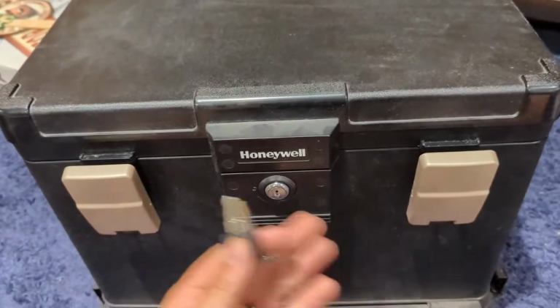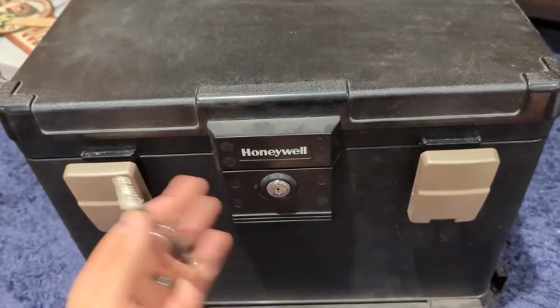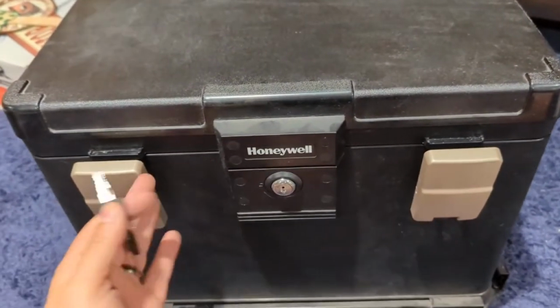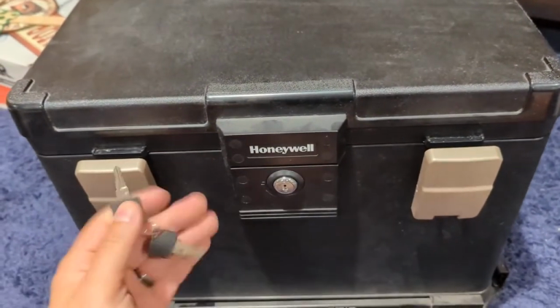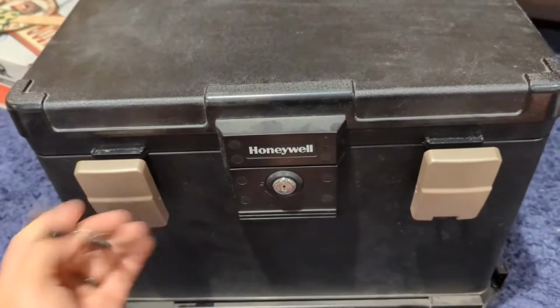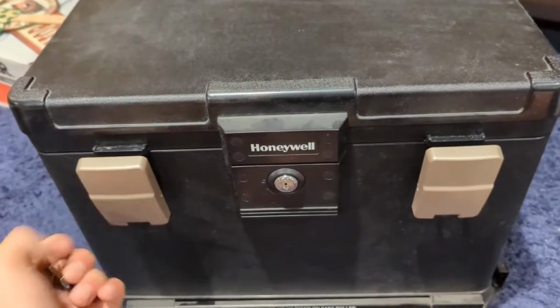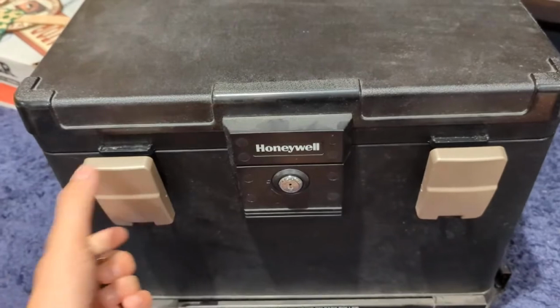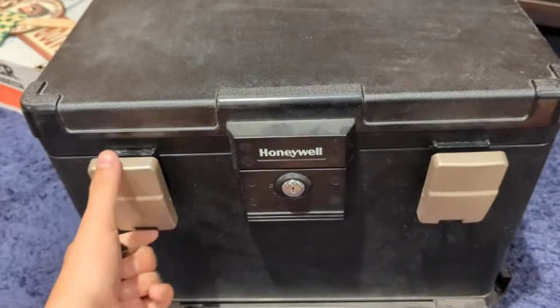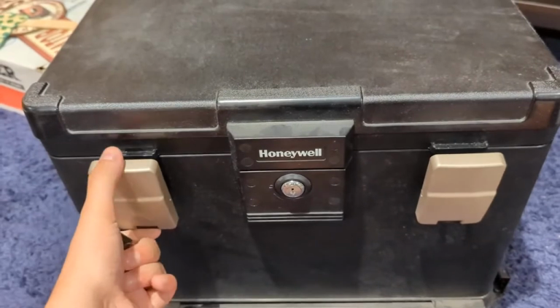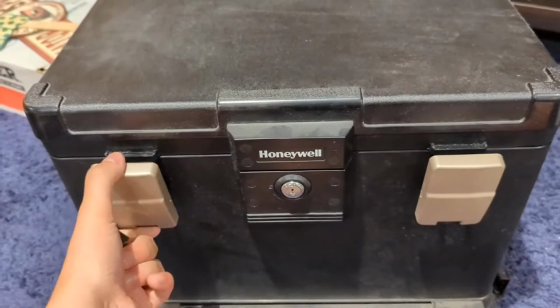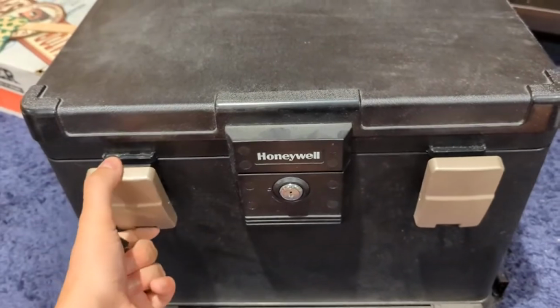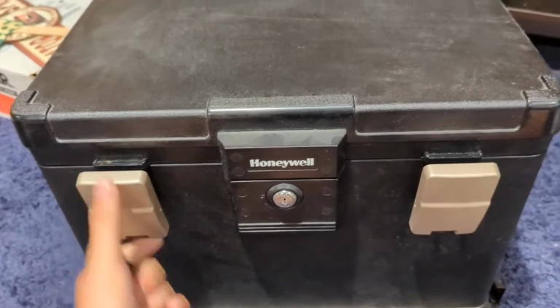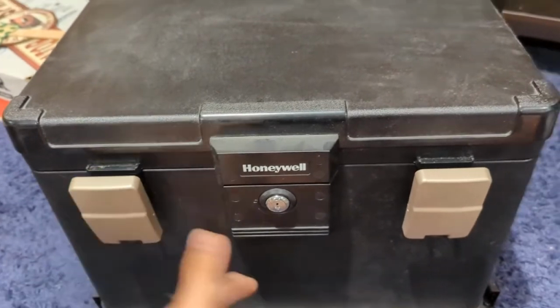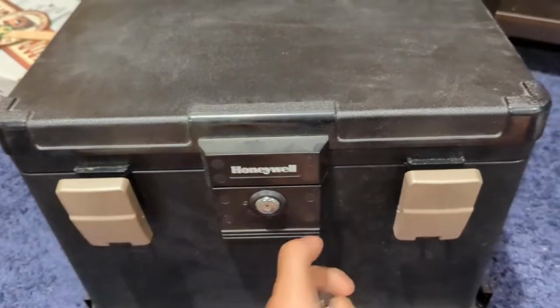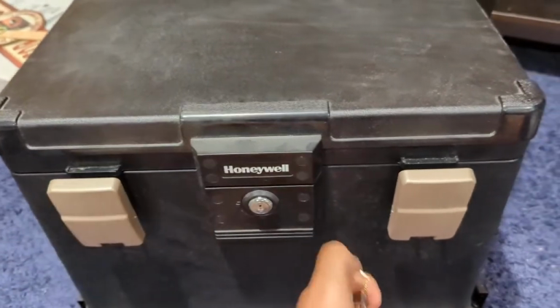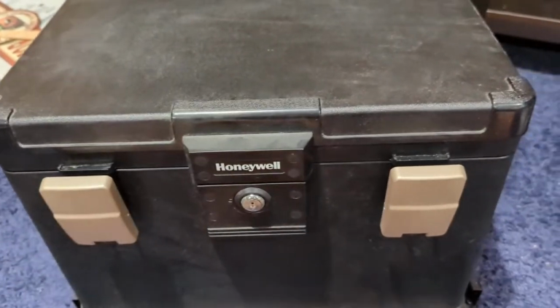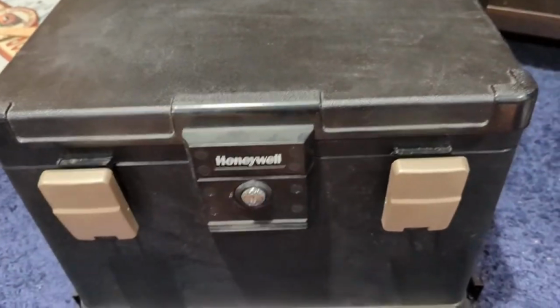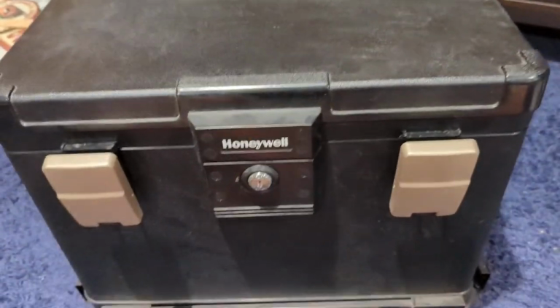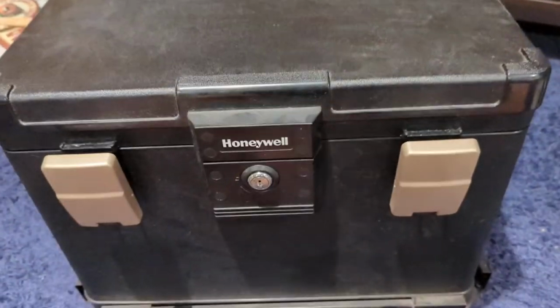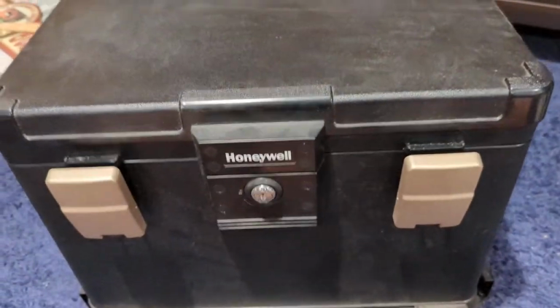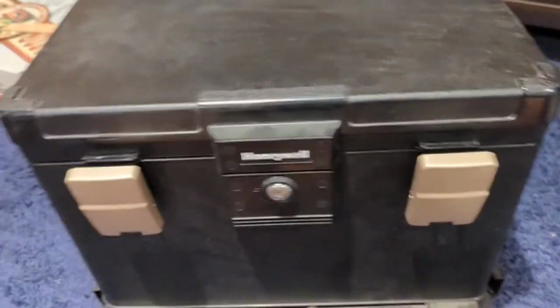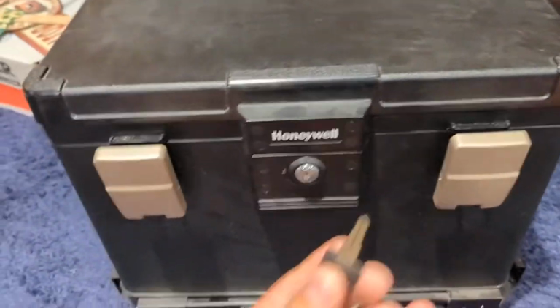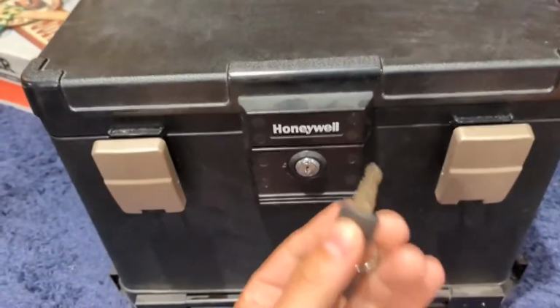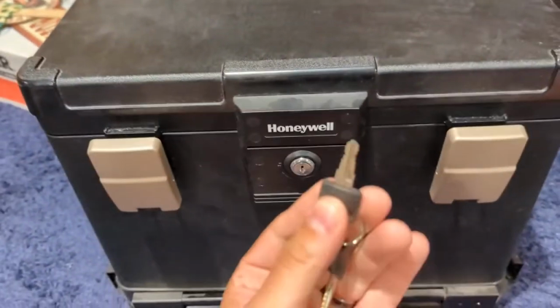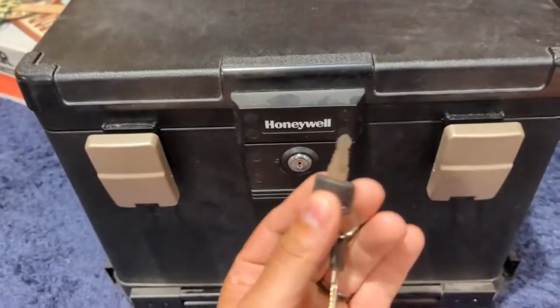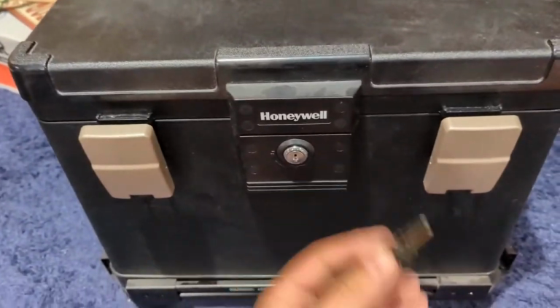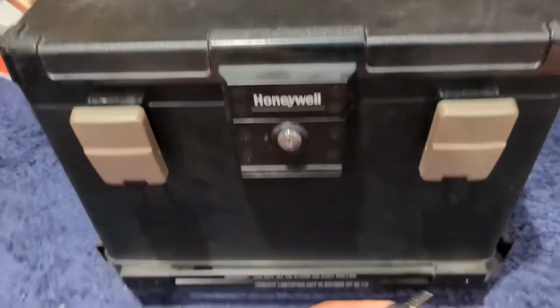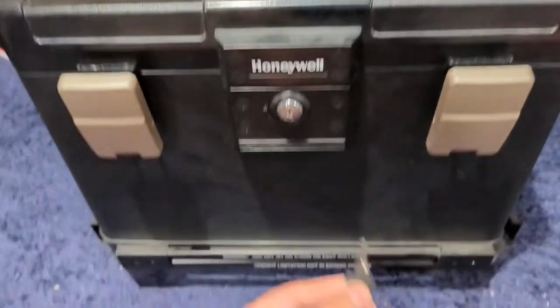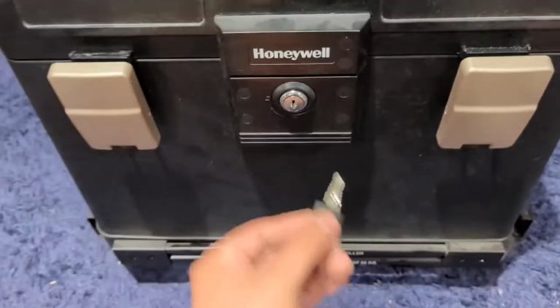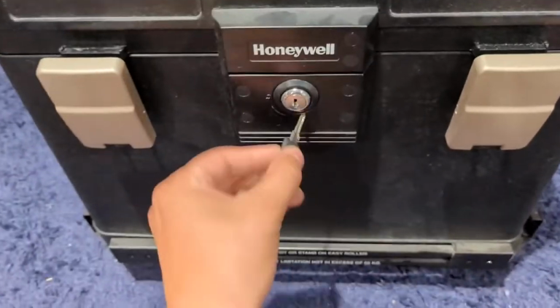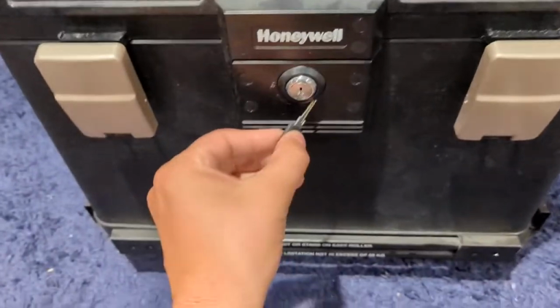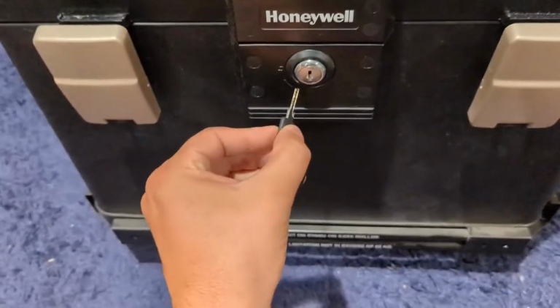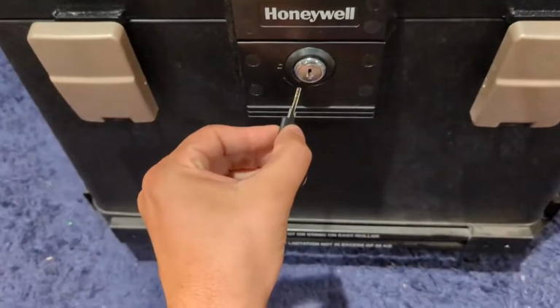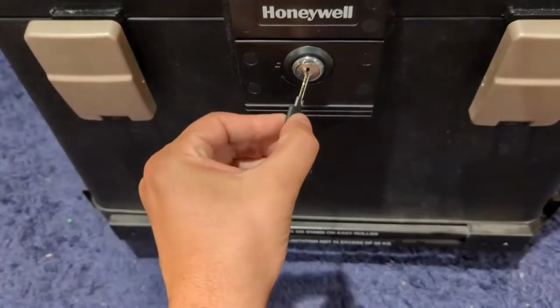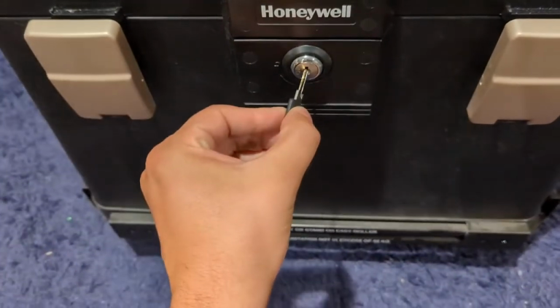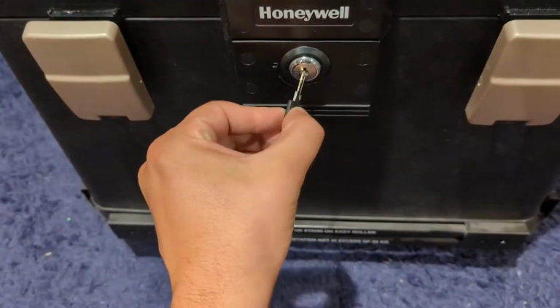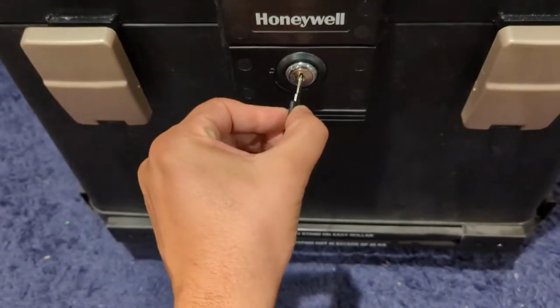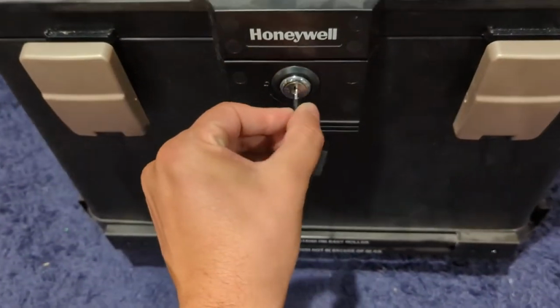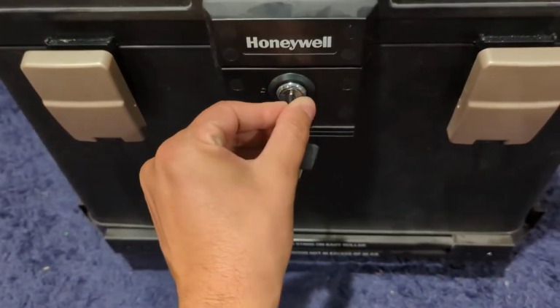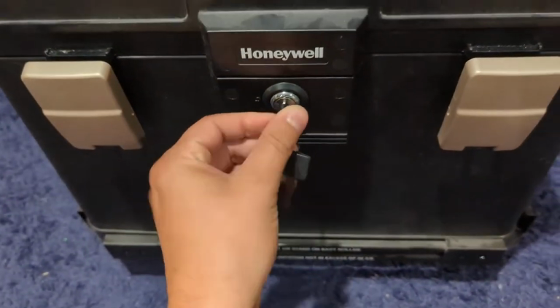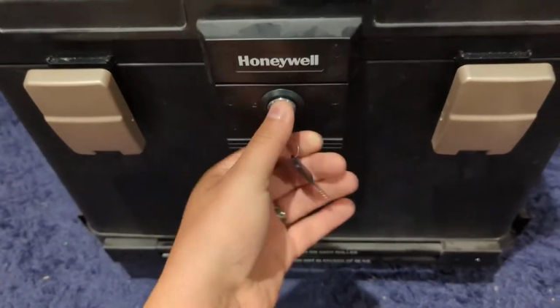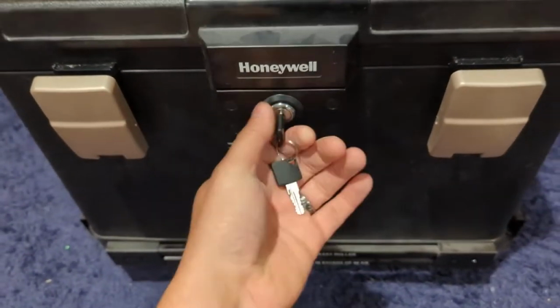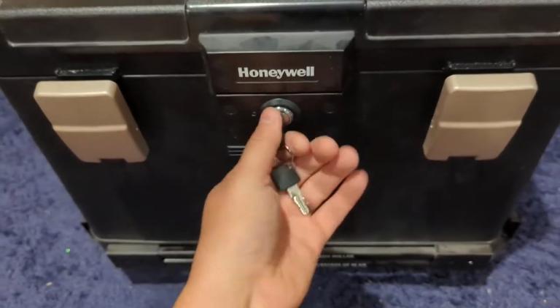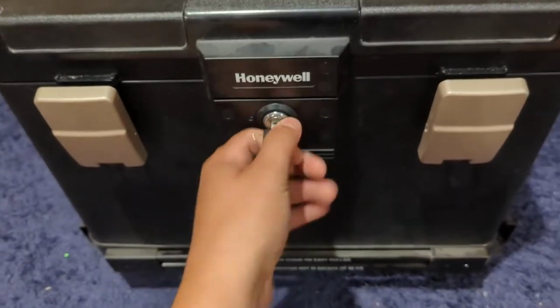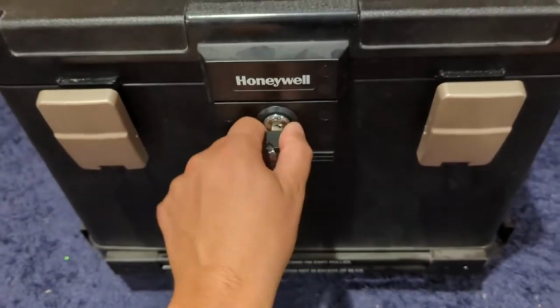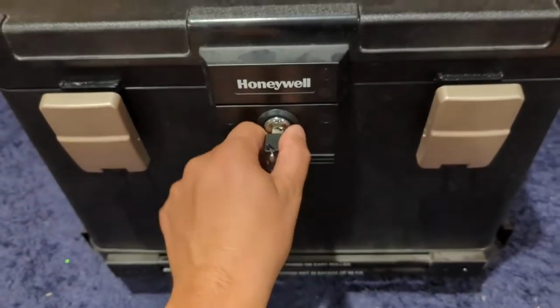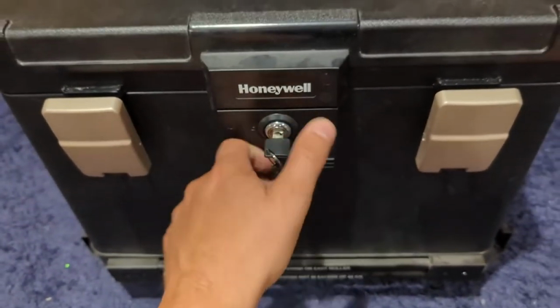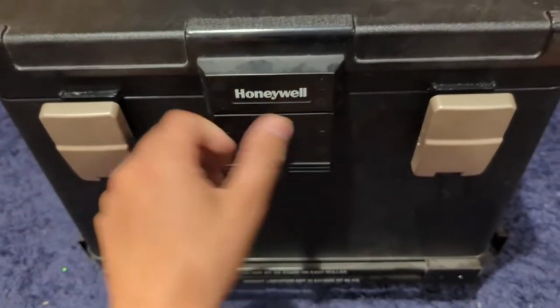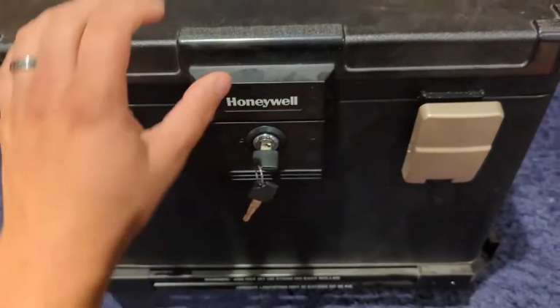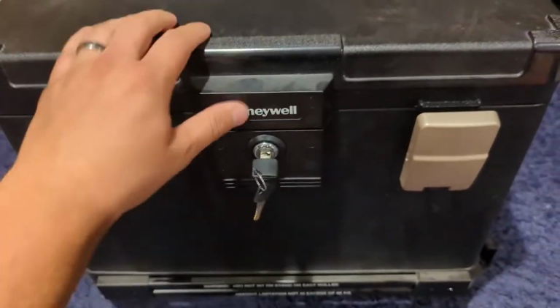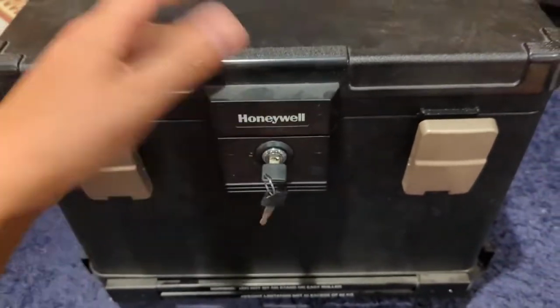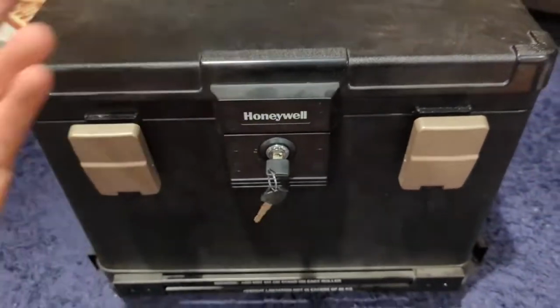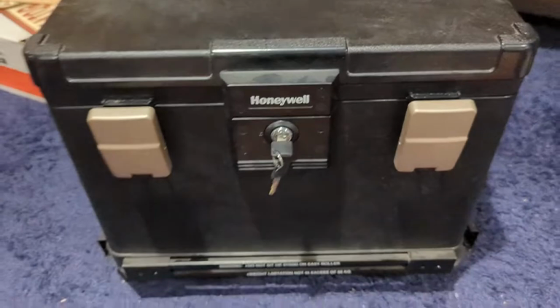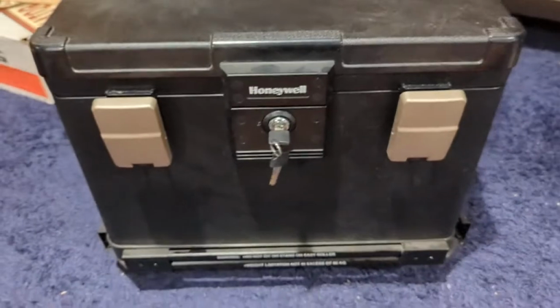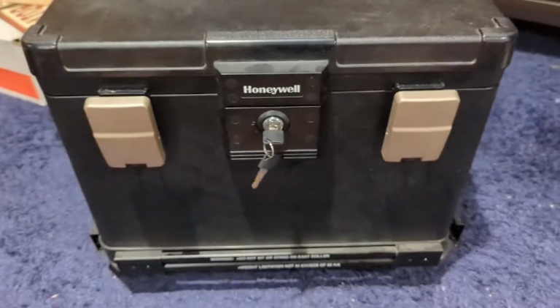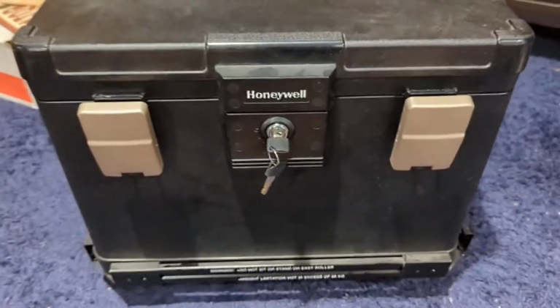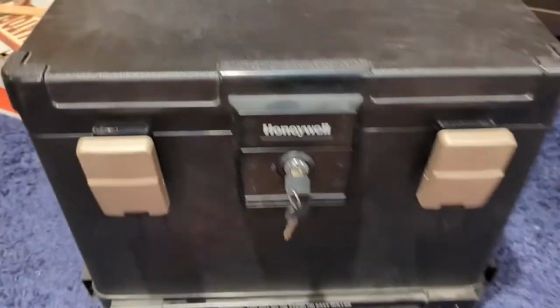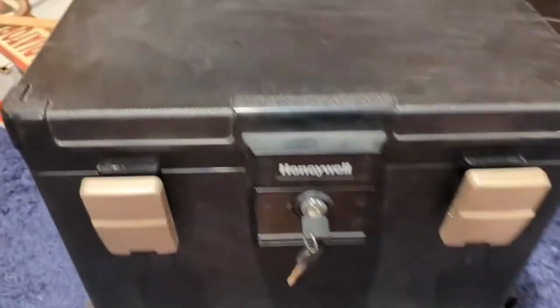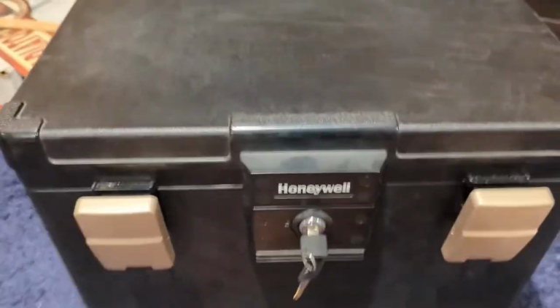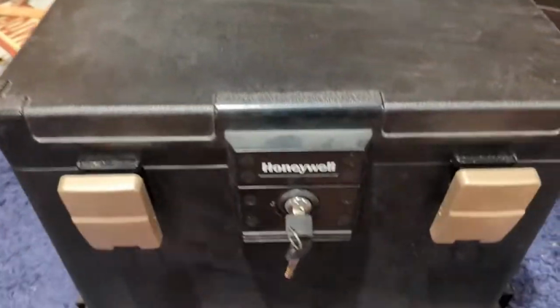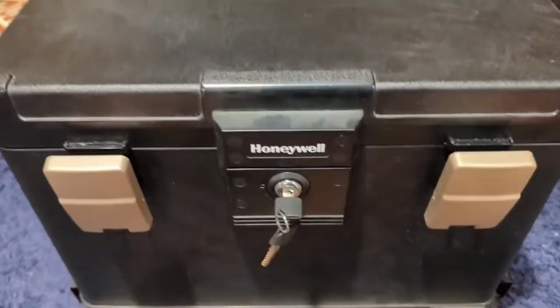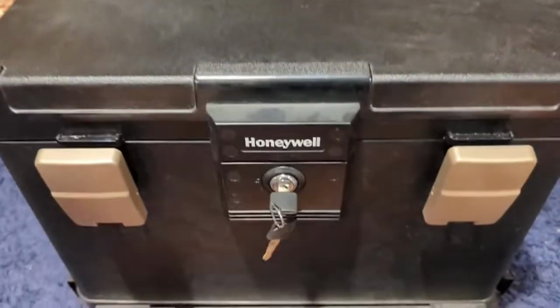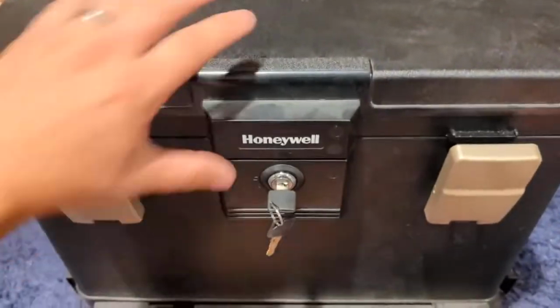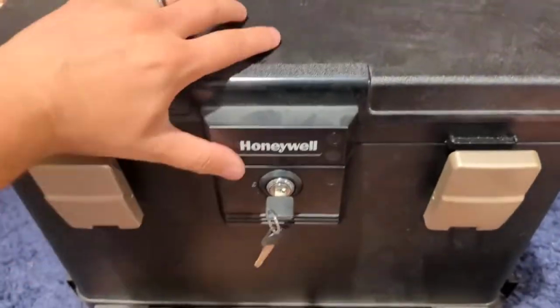So it comes with these little latches here. It is a key safe, so there is no combination — just make sure you always have the key.